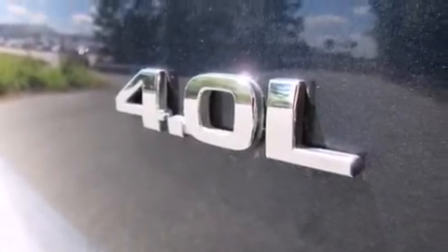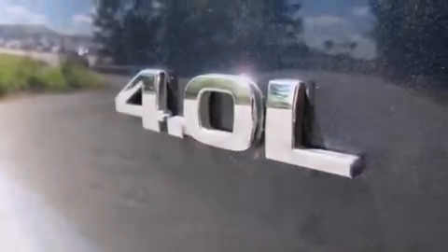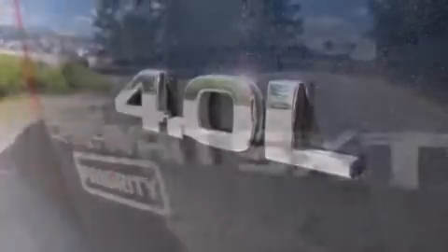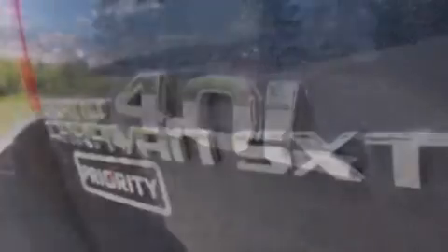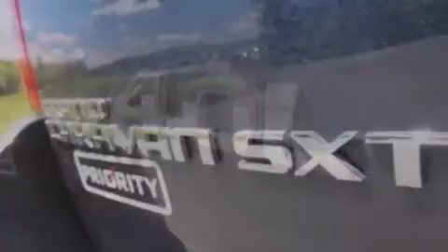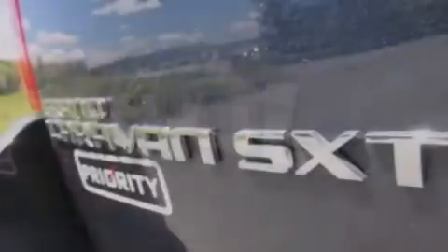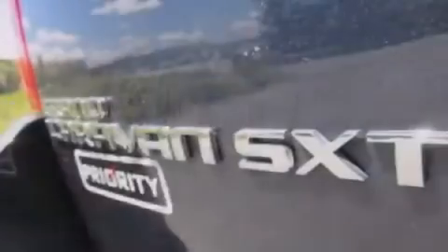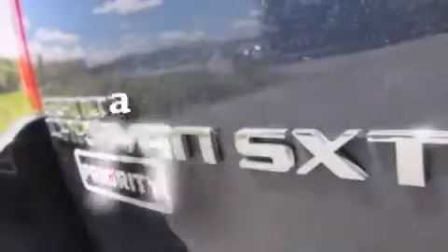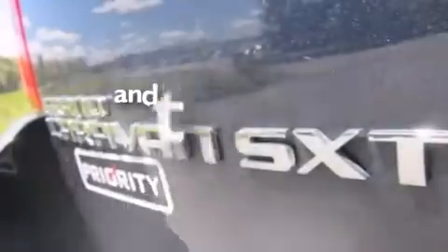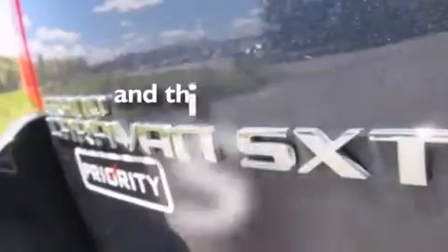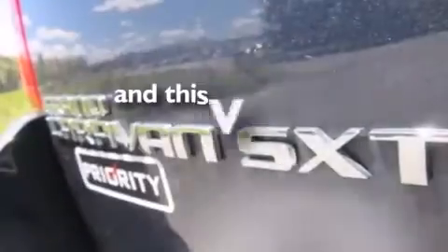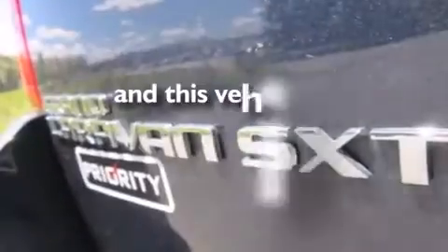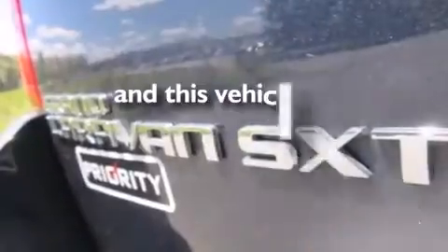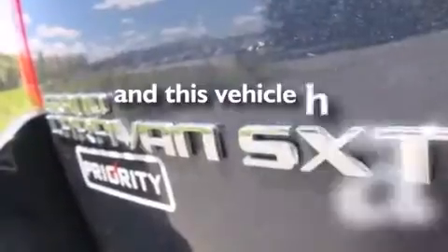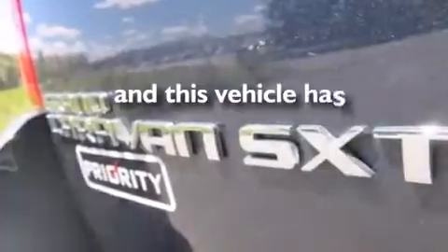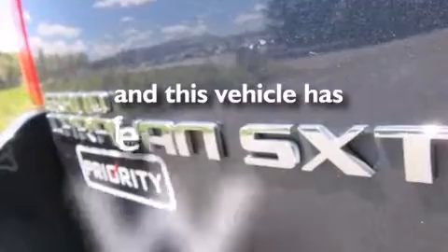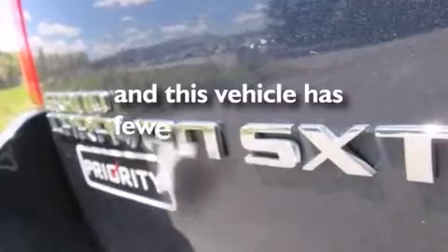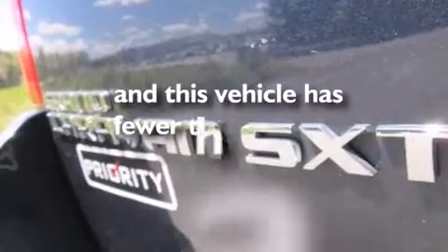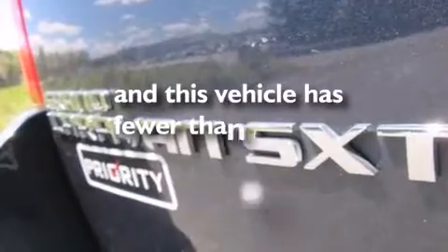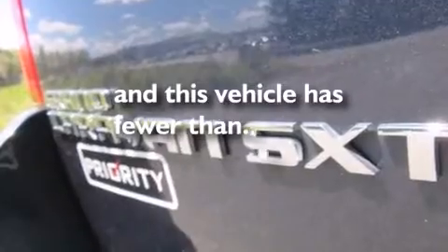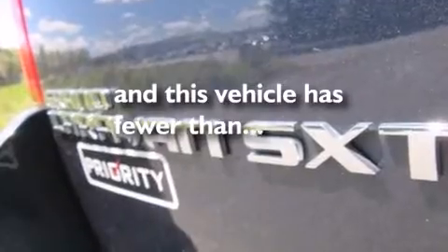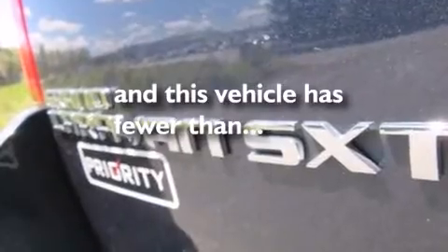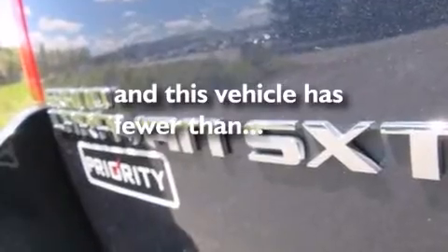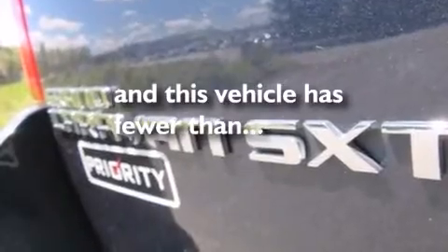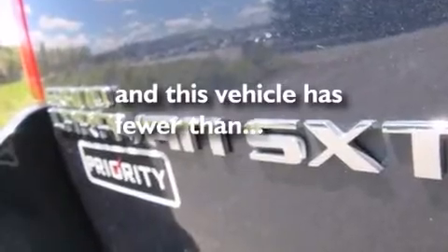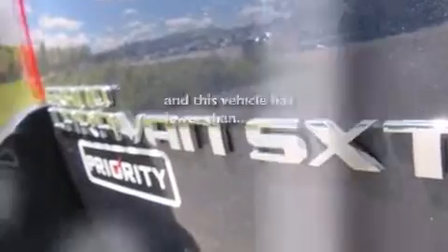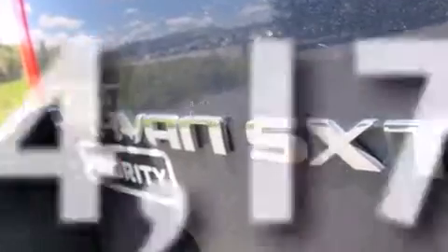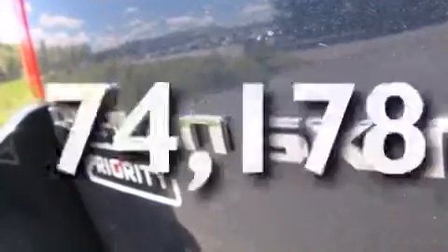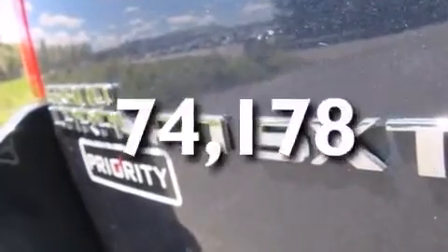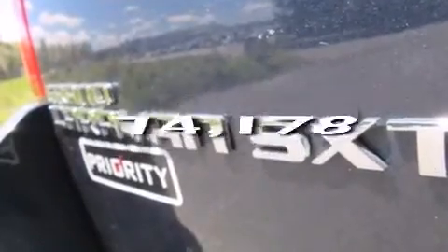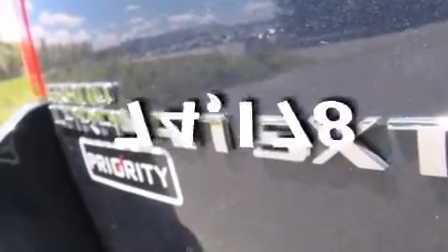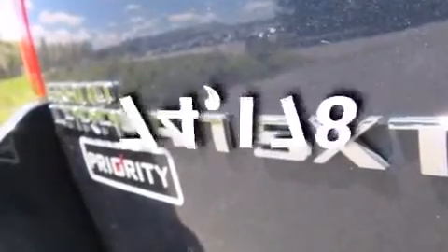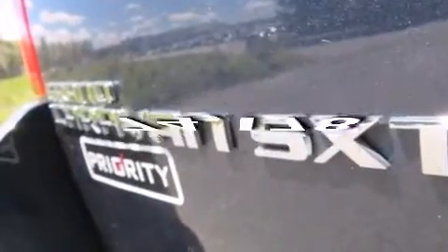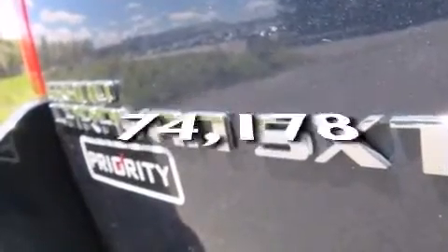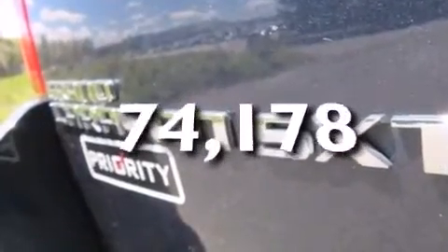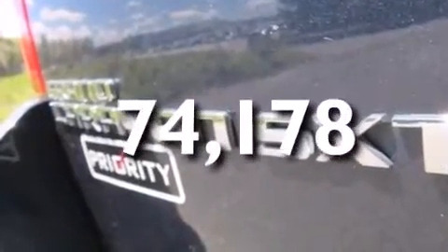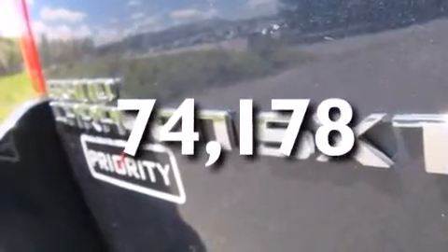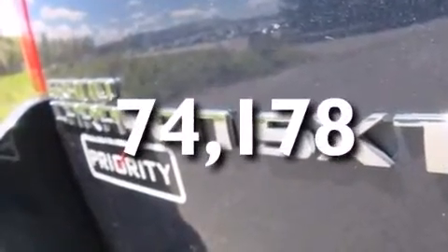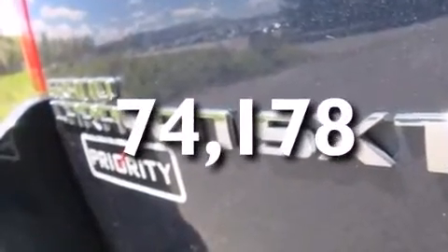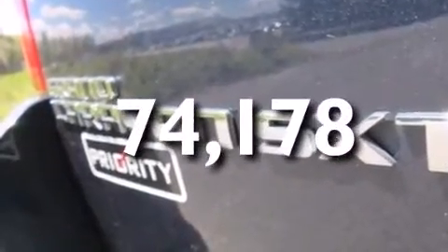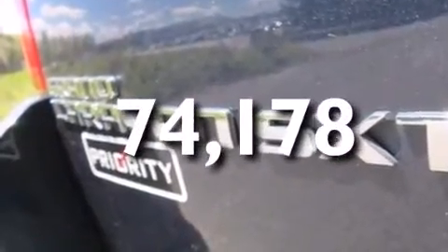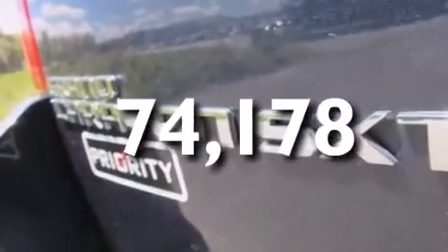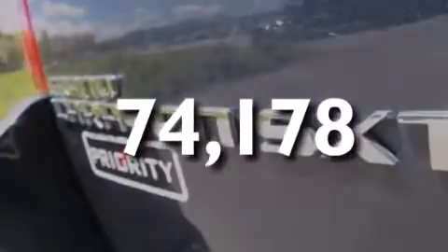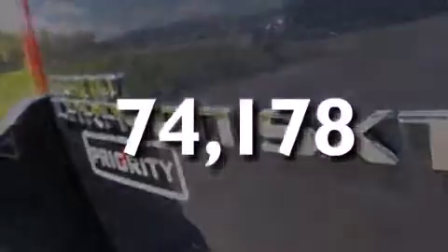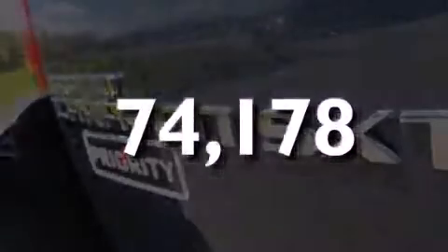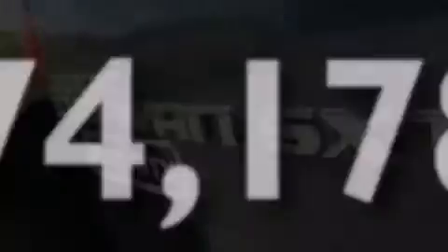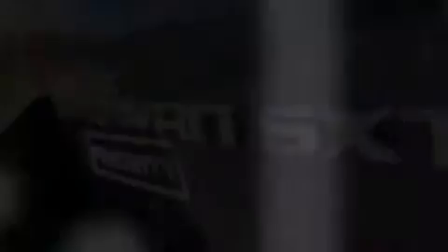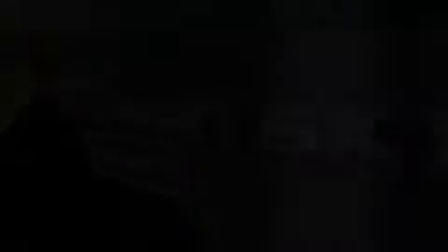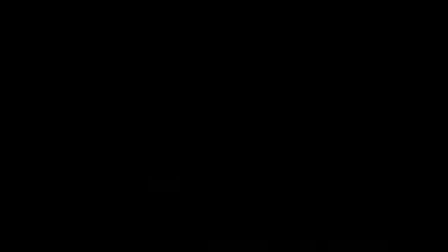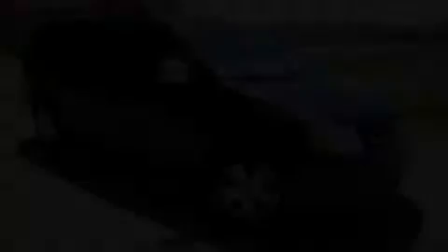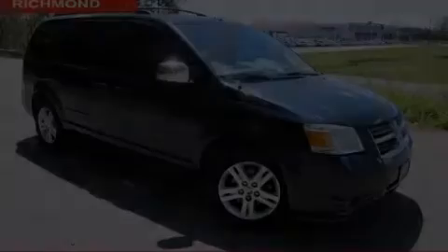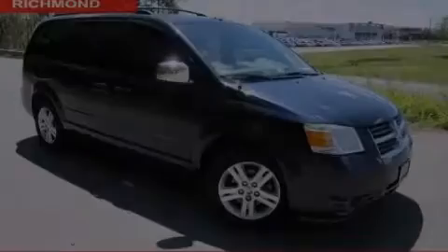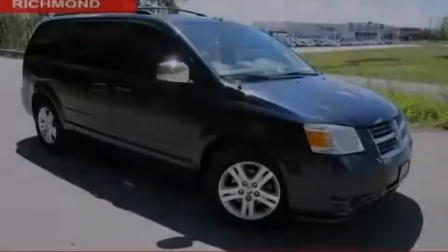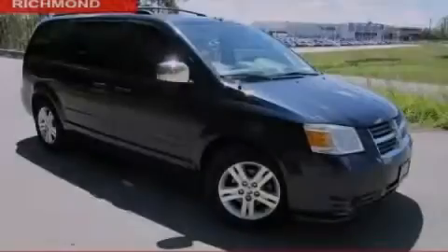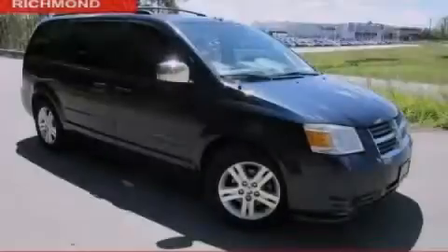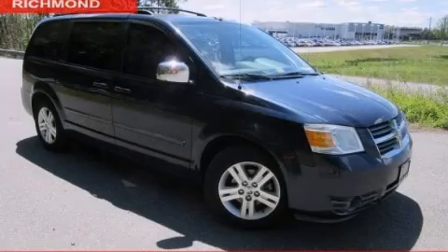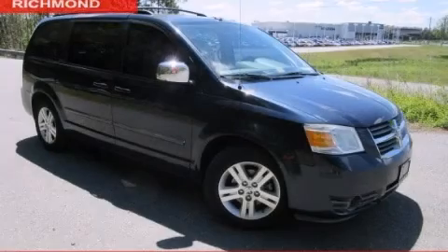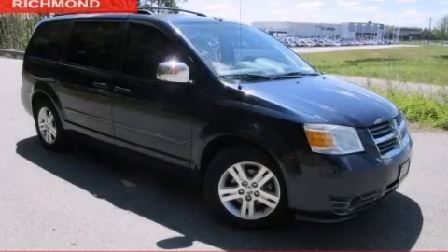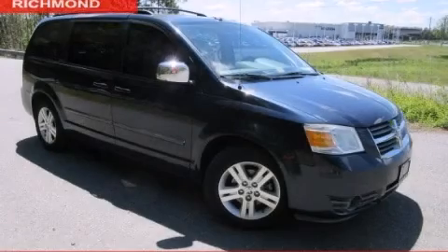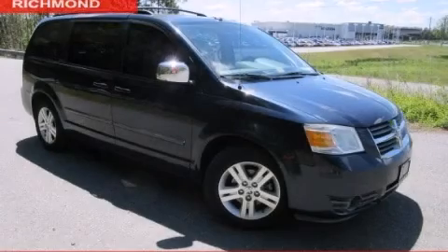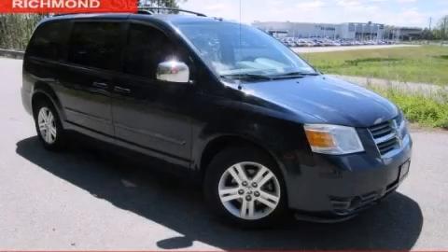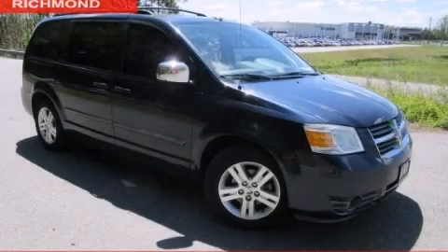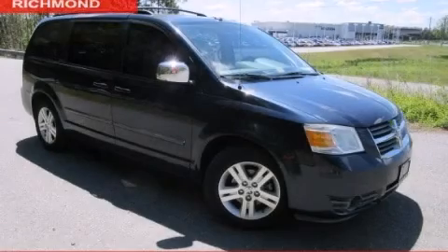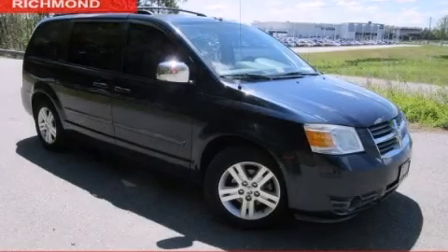This vehicle has fewer than 75,000 miles on the odometer. Call or visit us right now and arrange your test drive today.